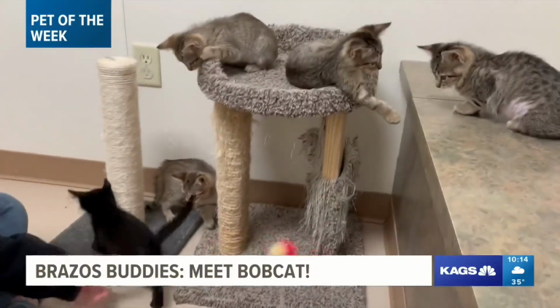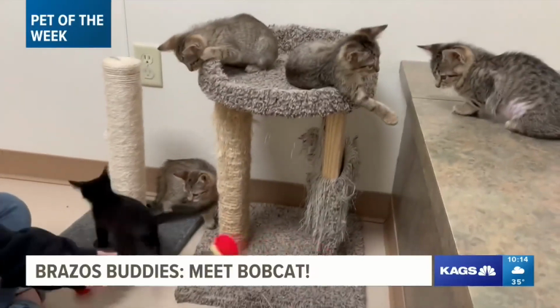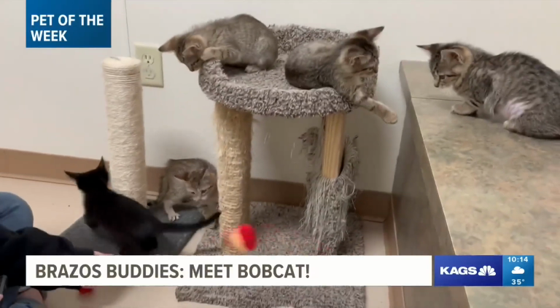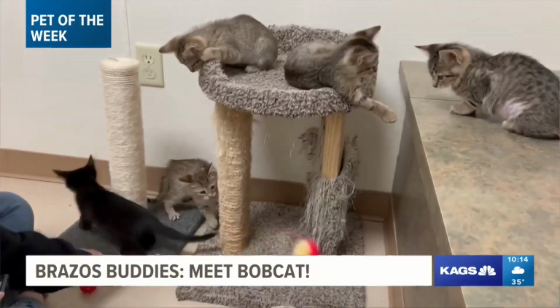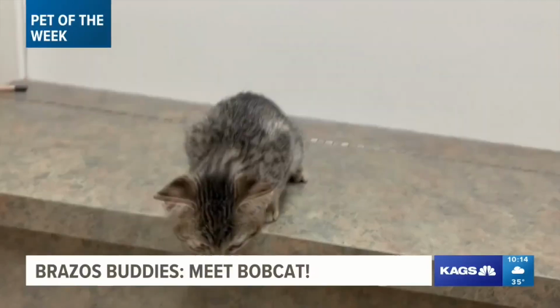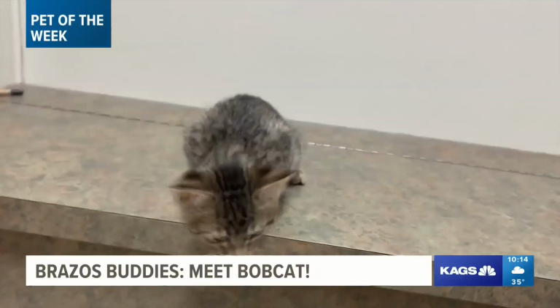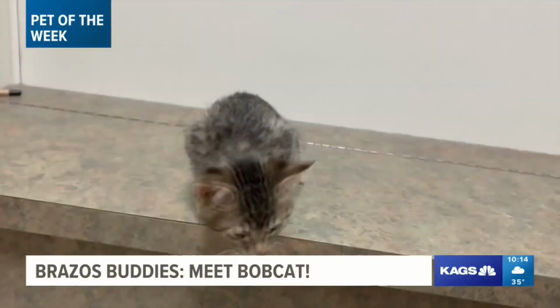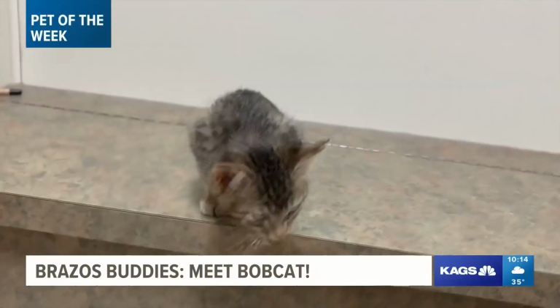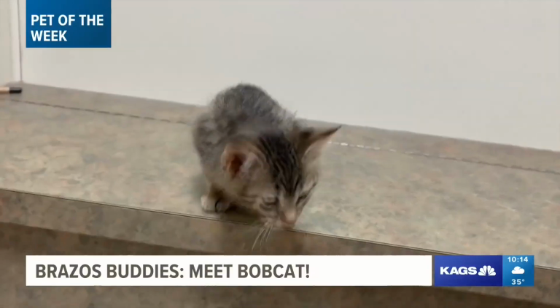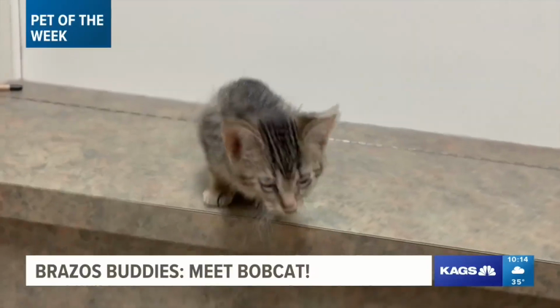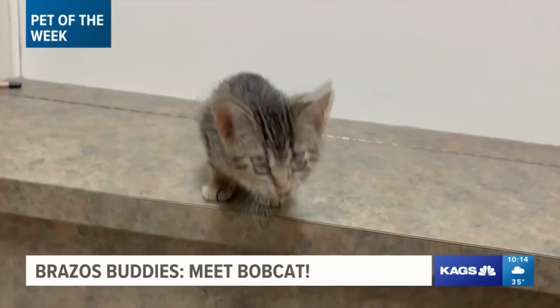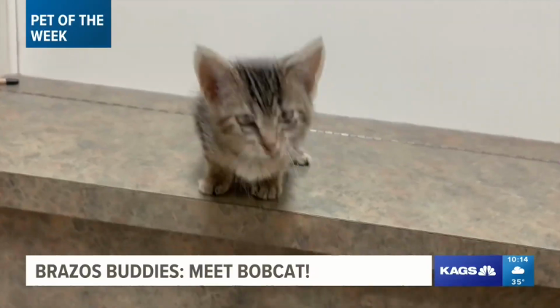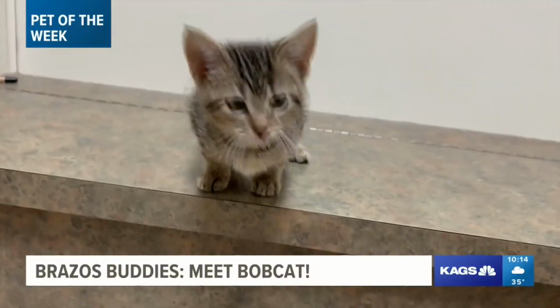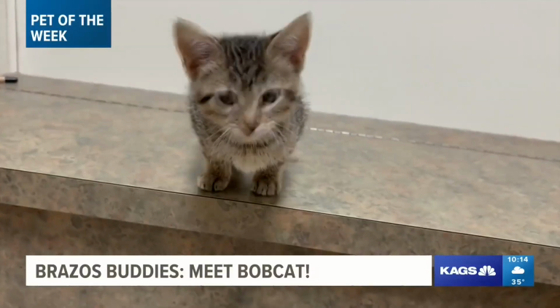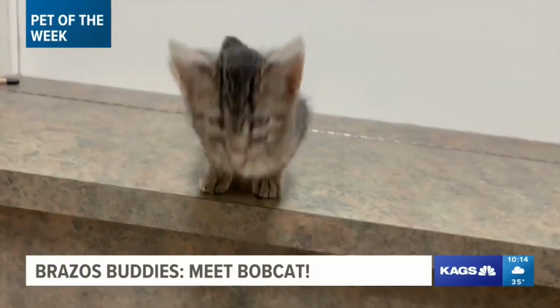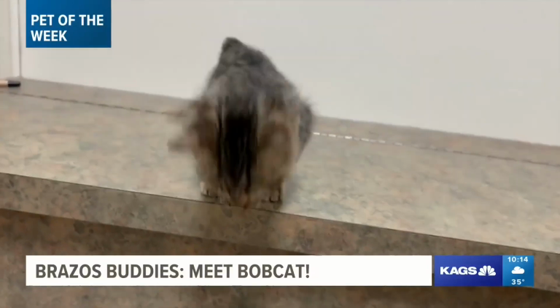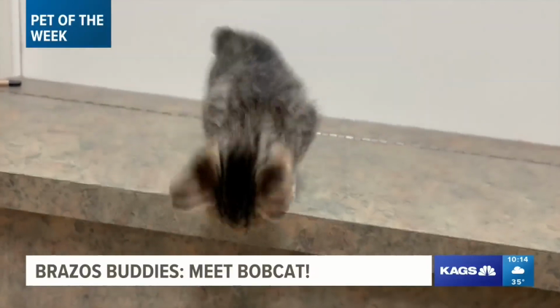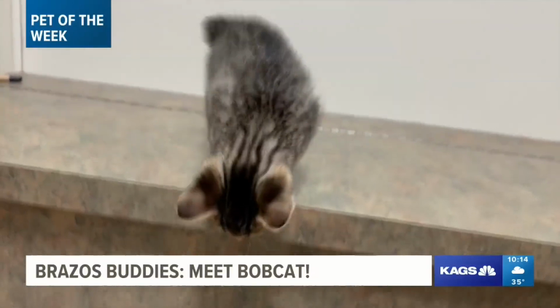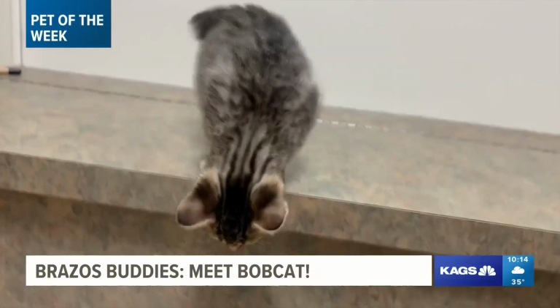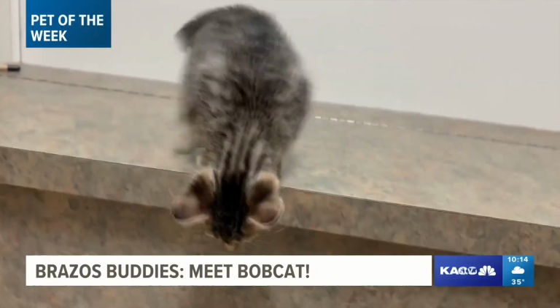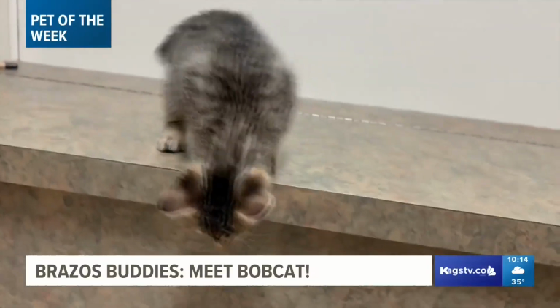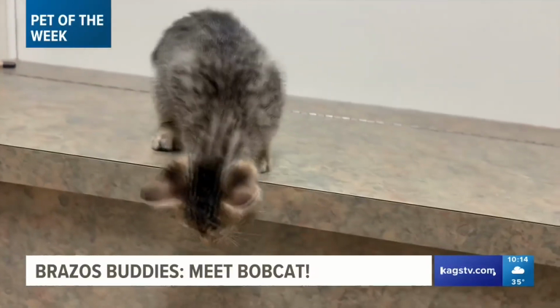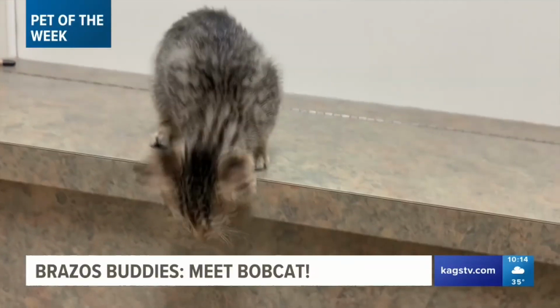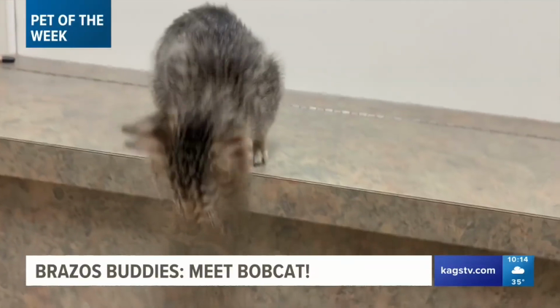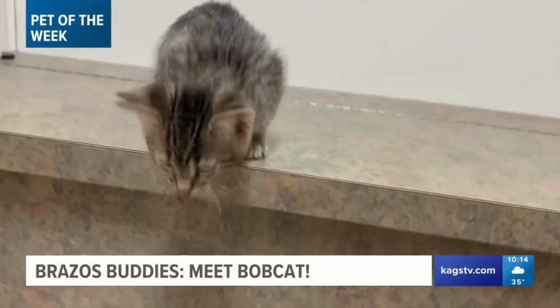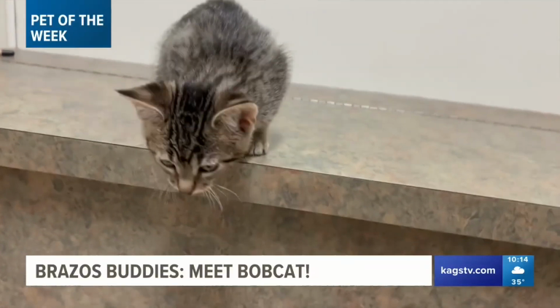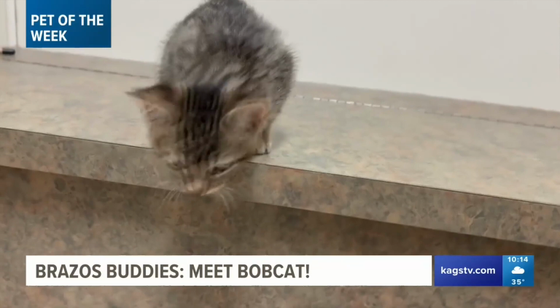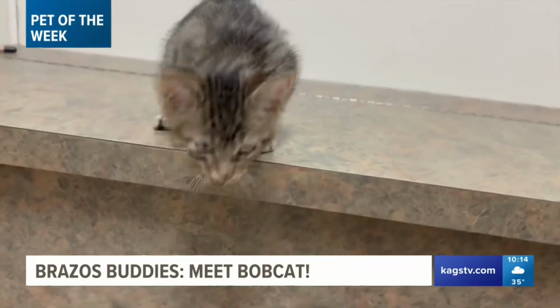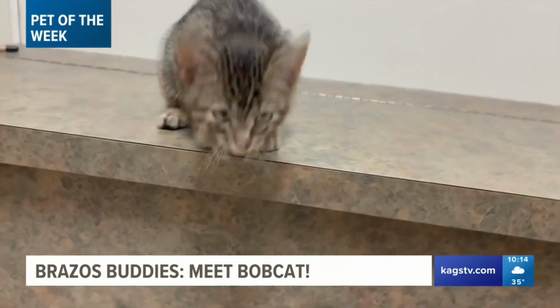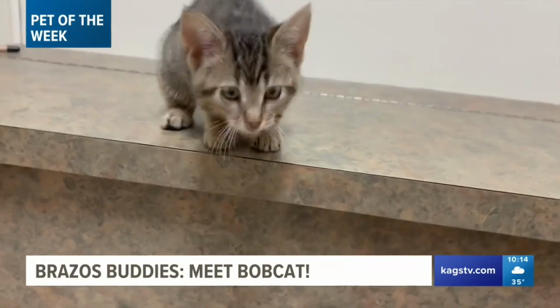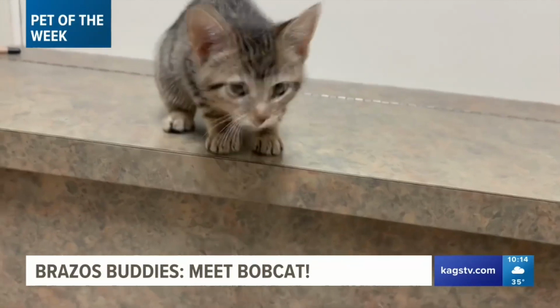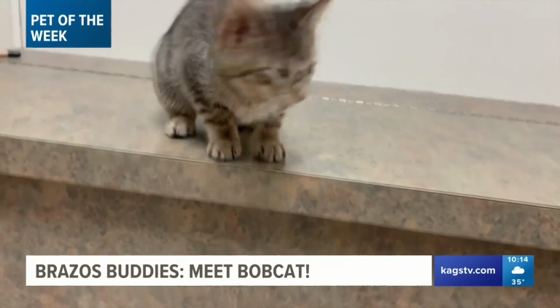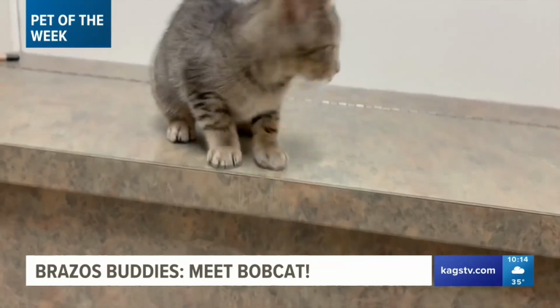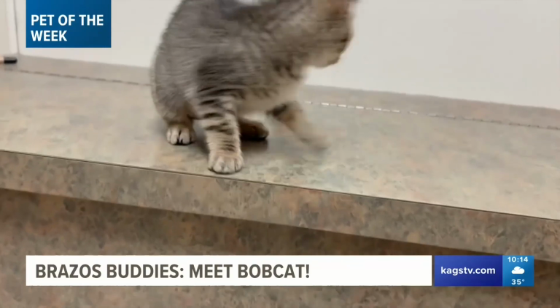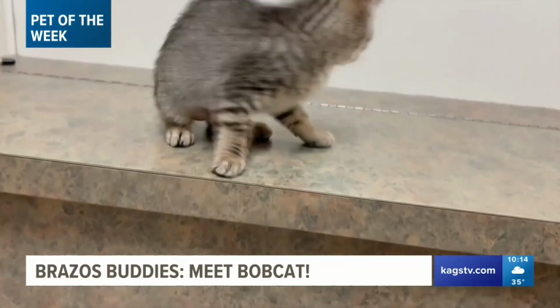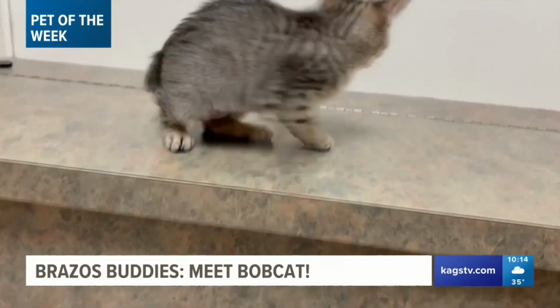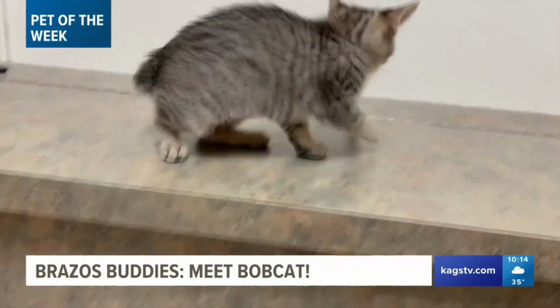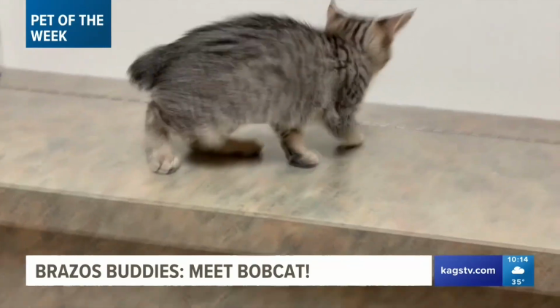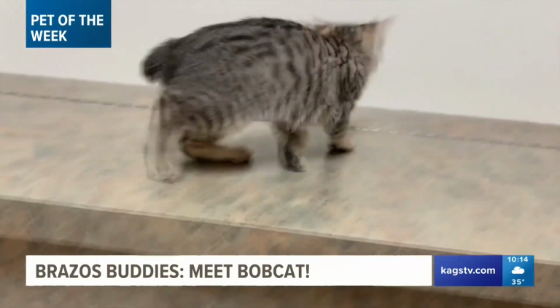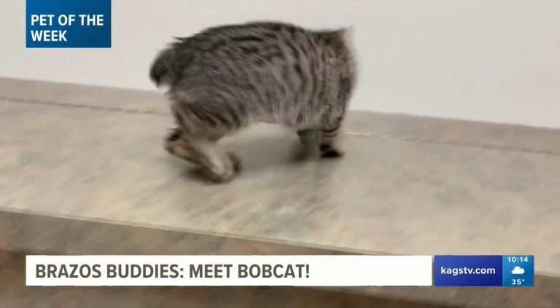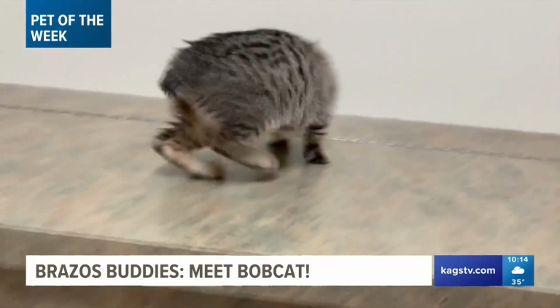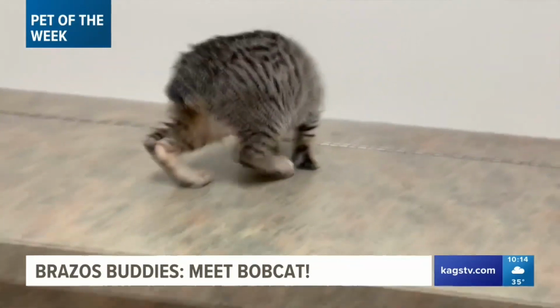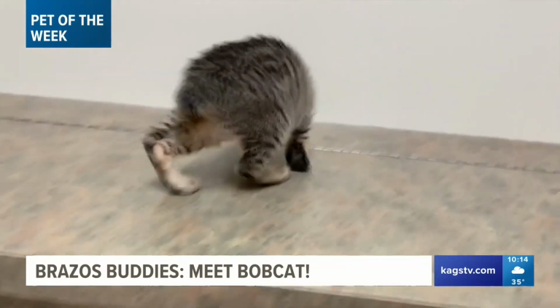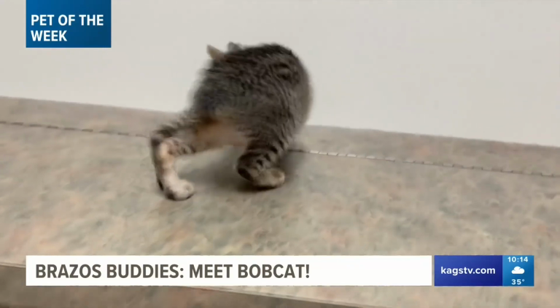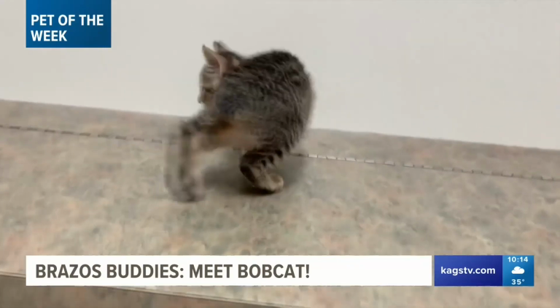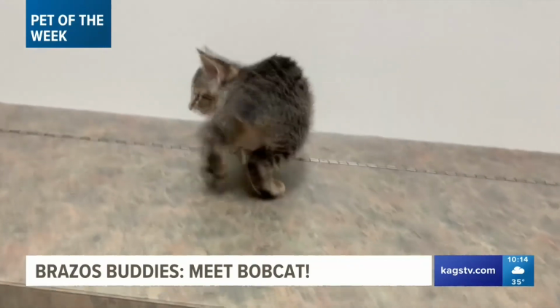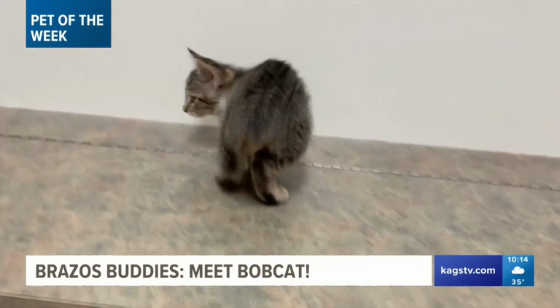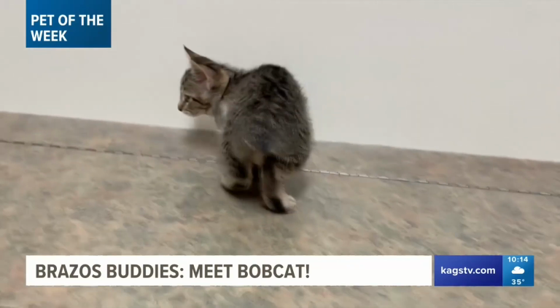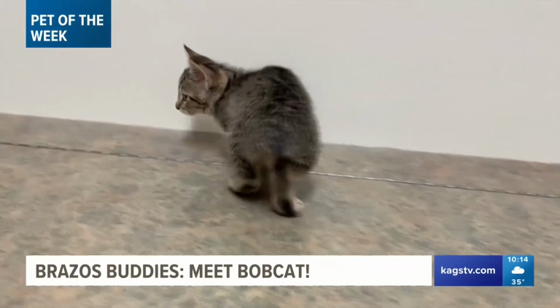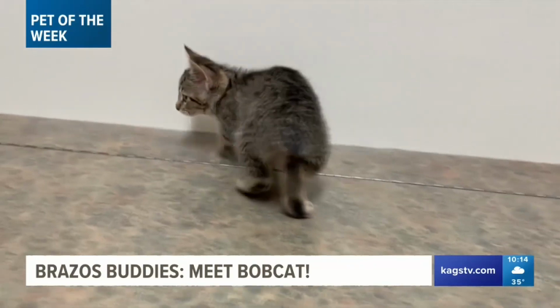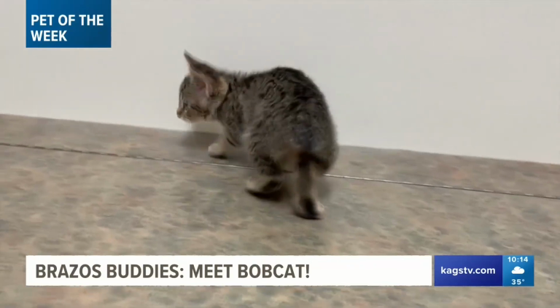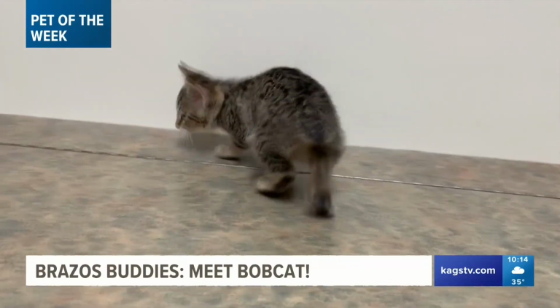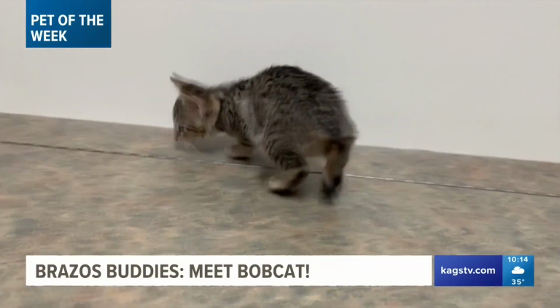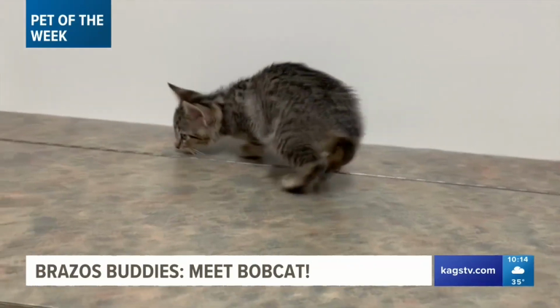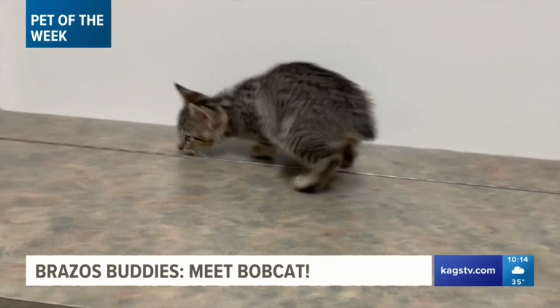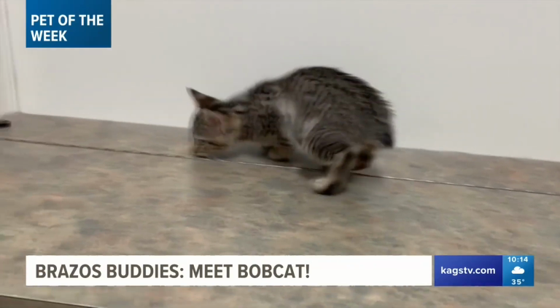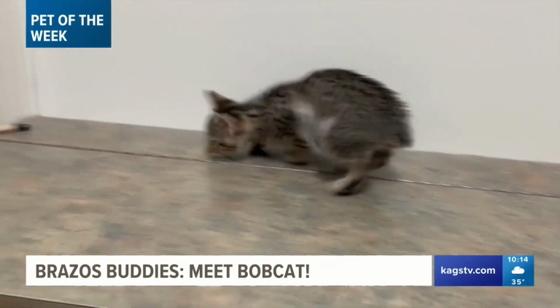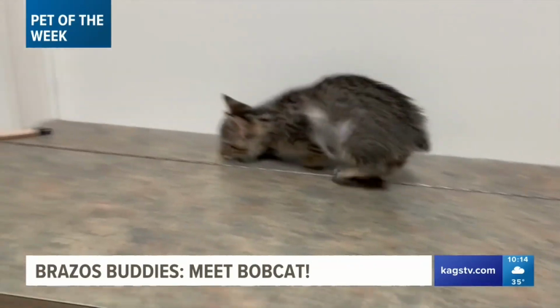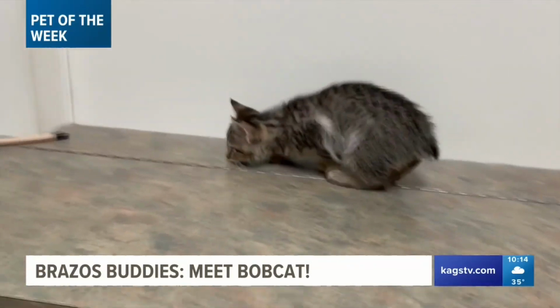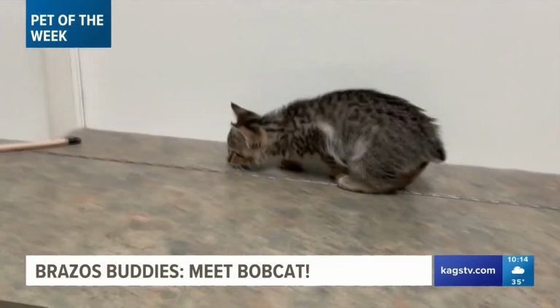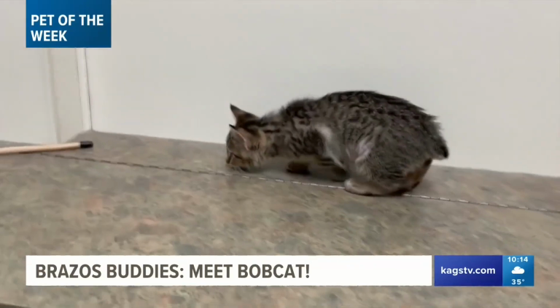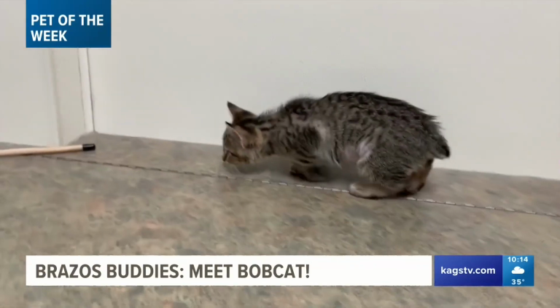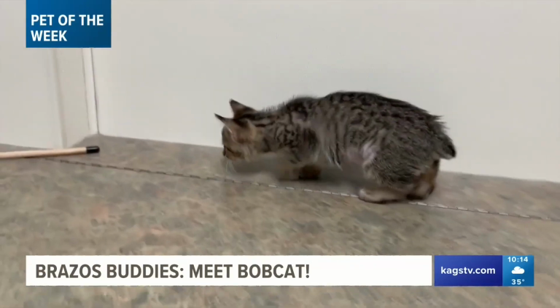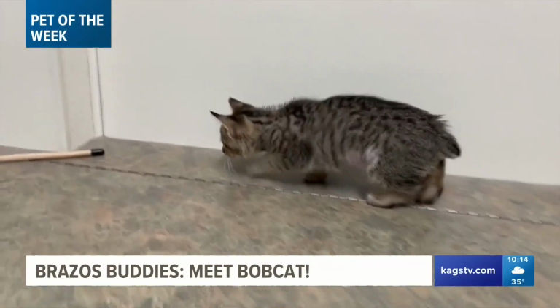Too cute. And if you'd like to adopt Bobcat or any of his adorable siblings, just head over to Aggieland Humane Society in Bryan.